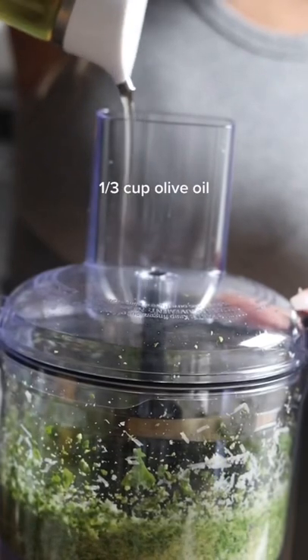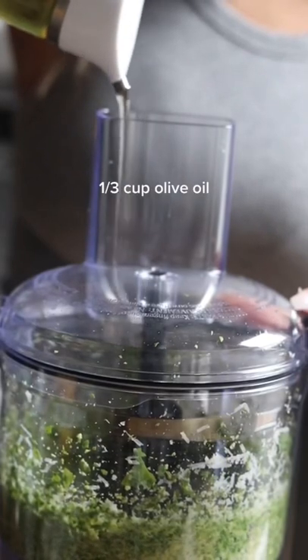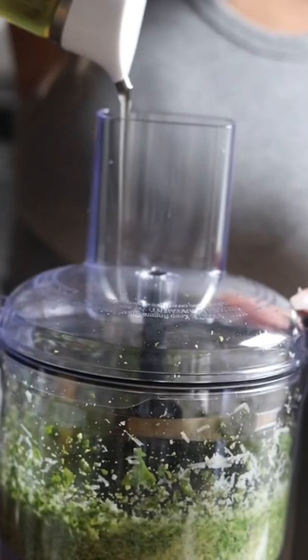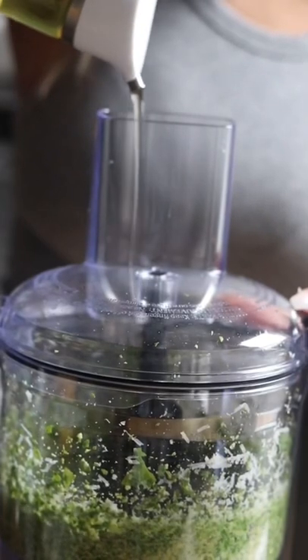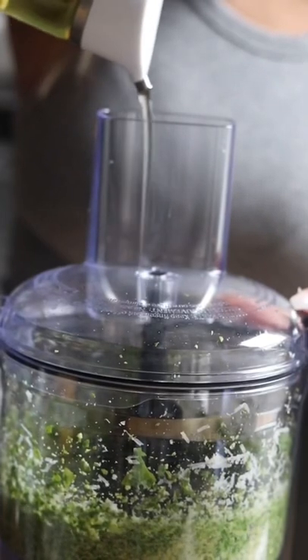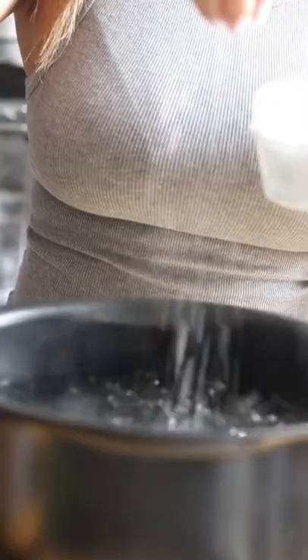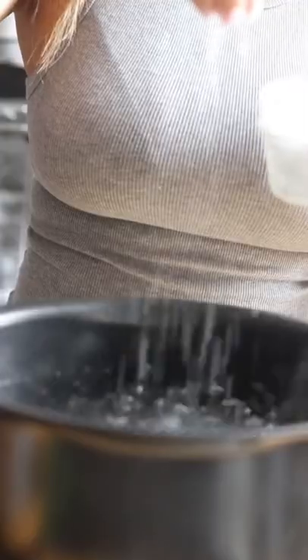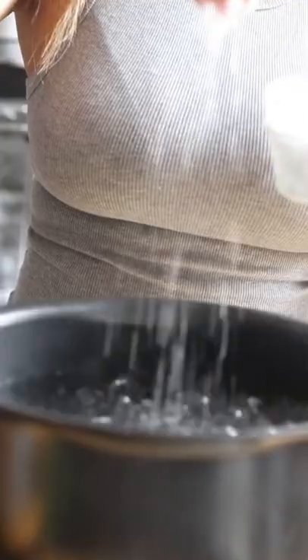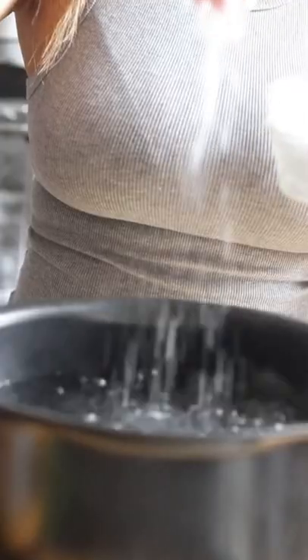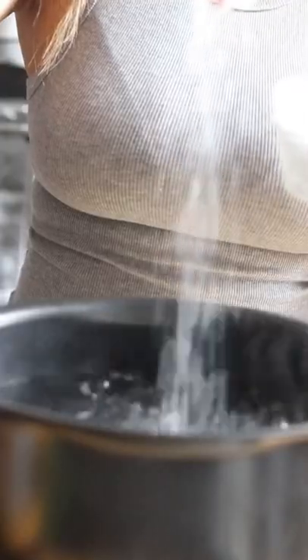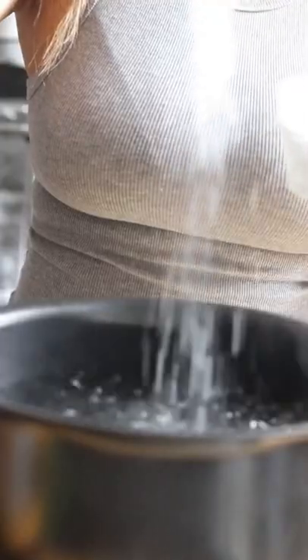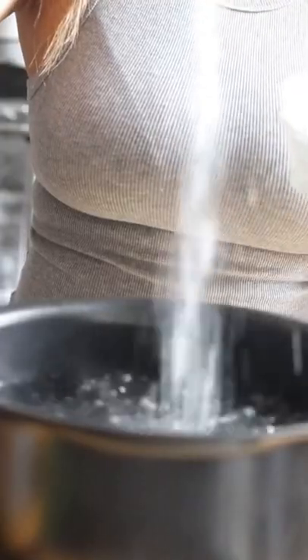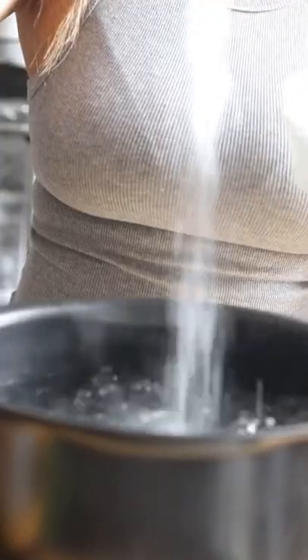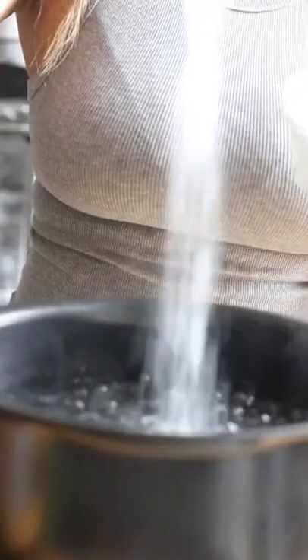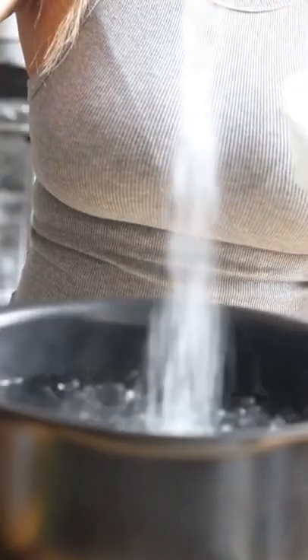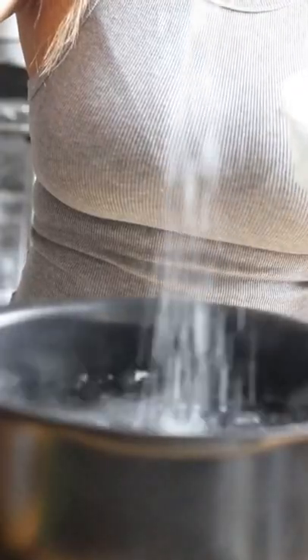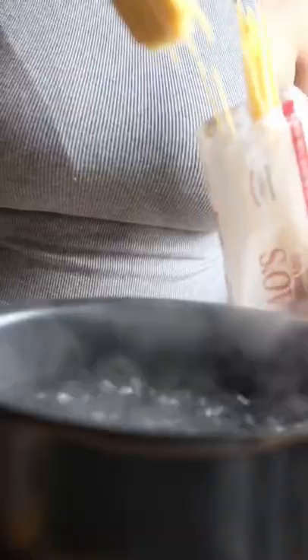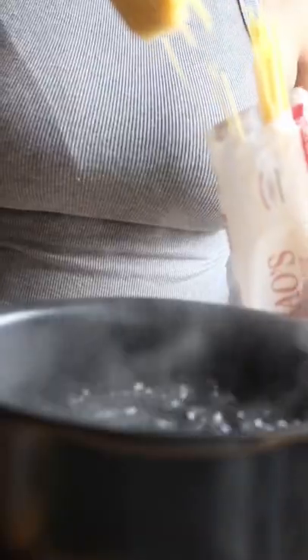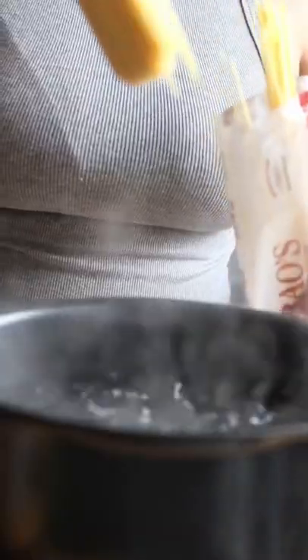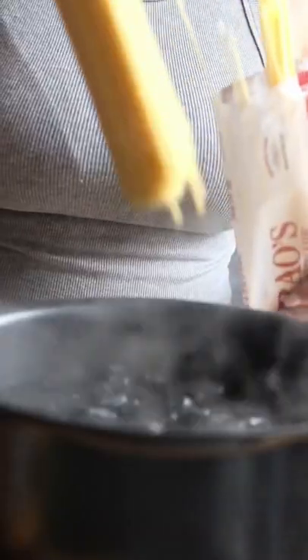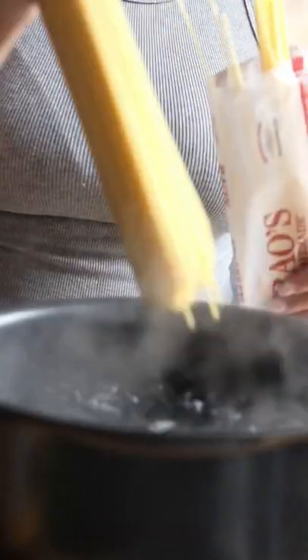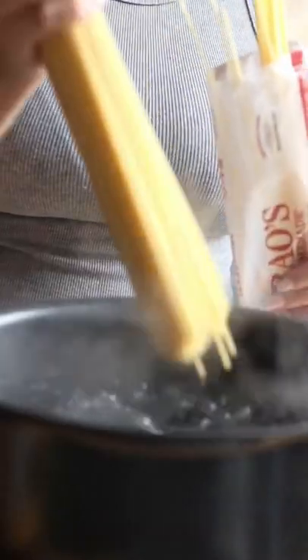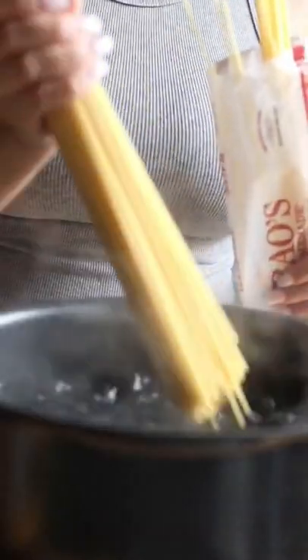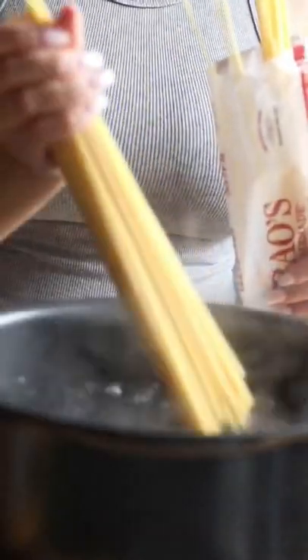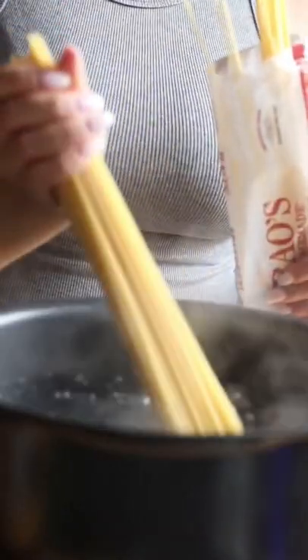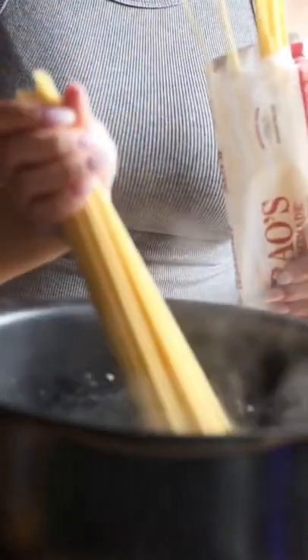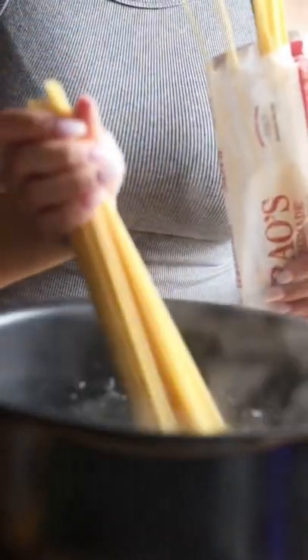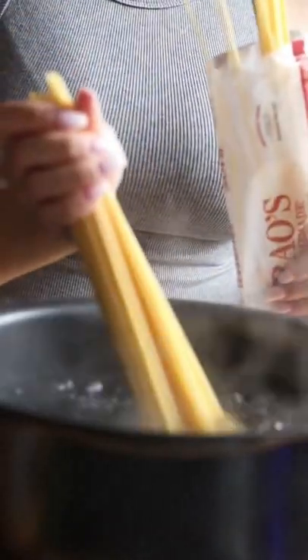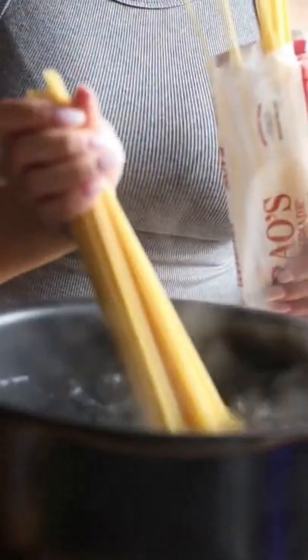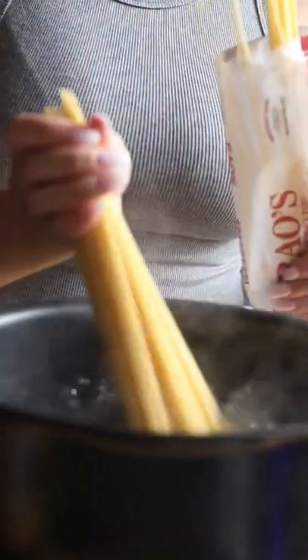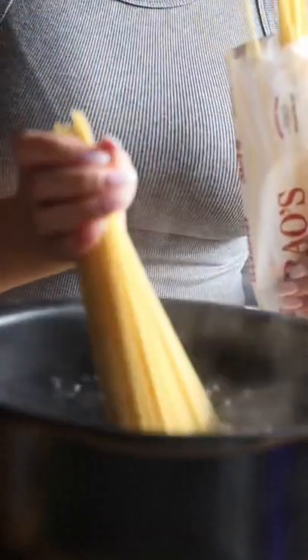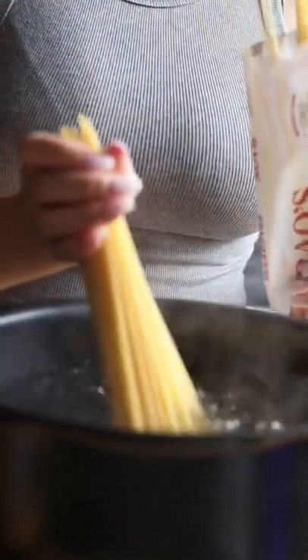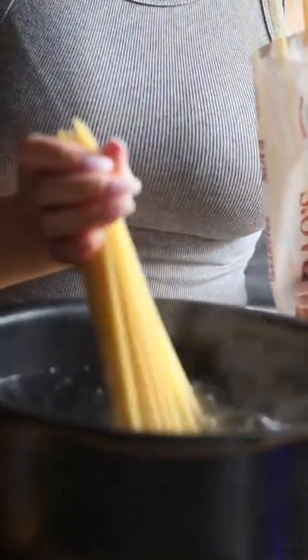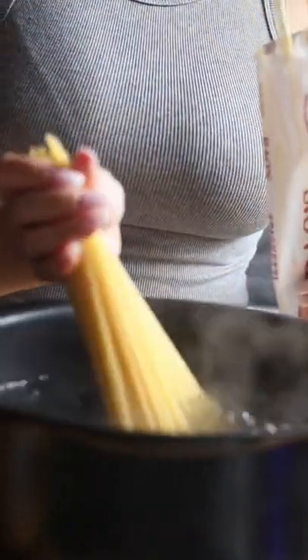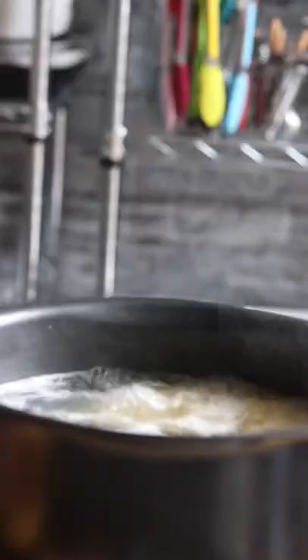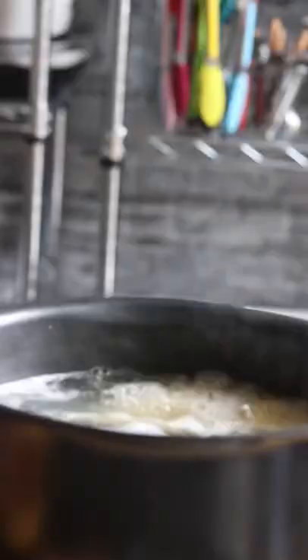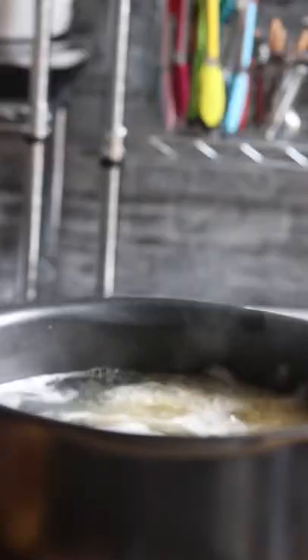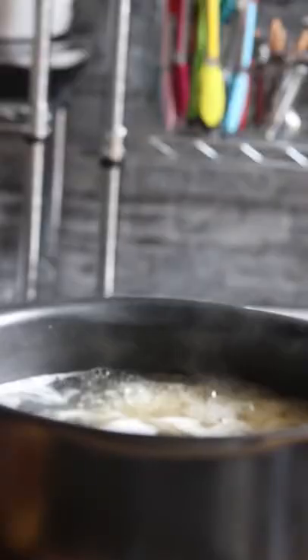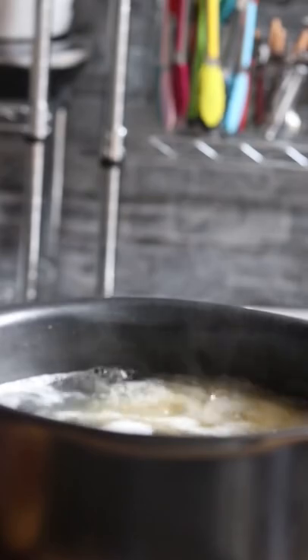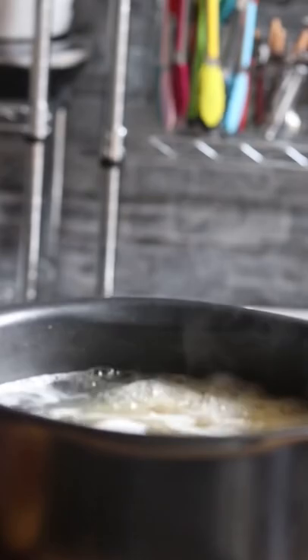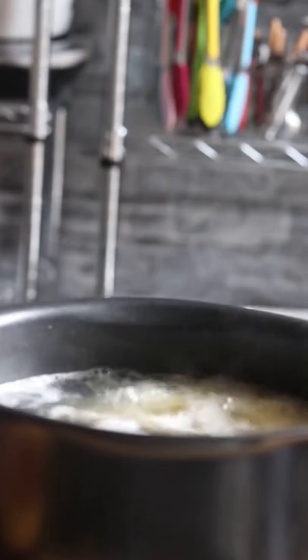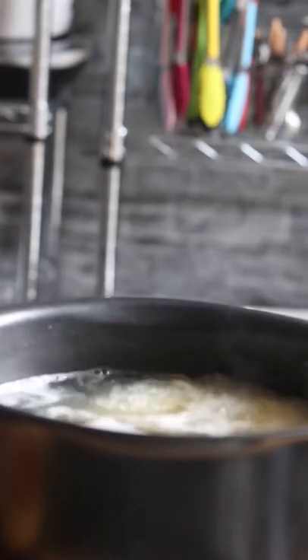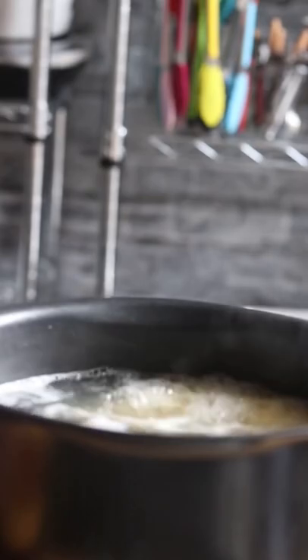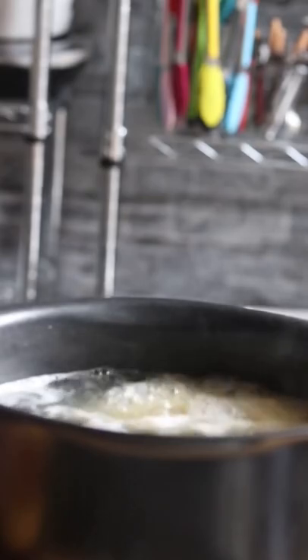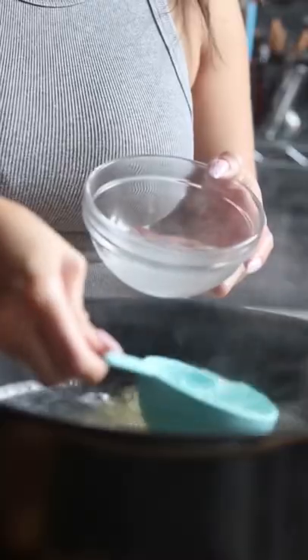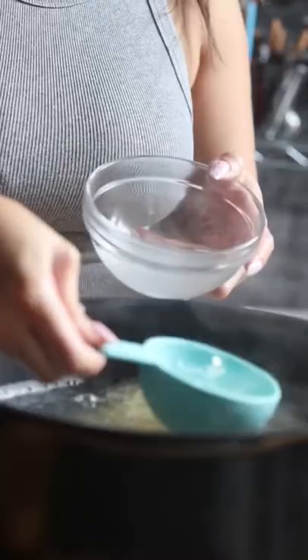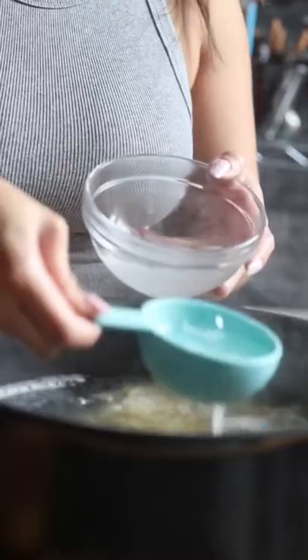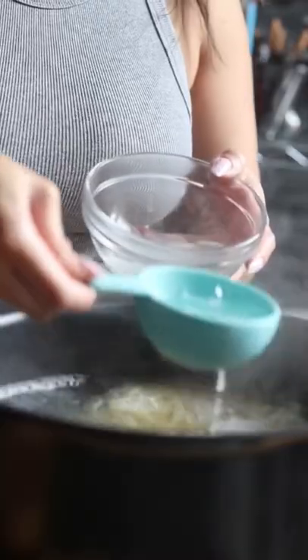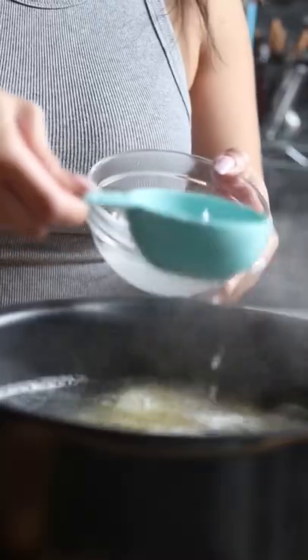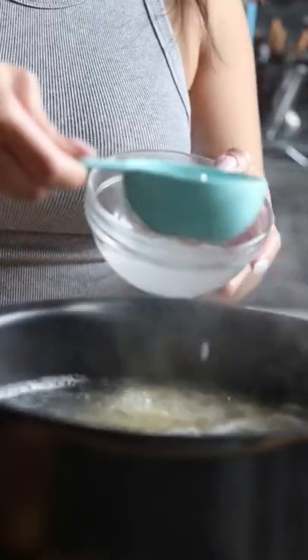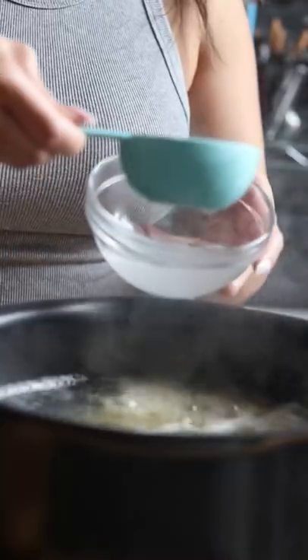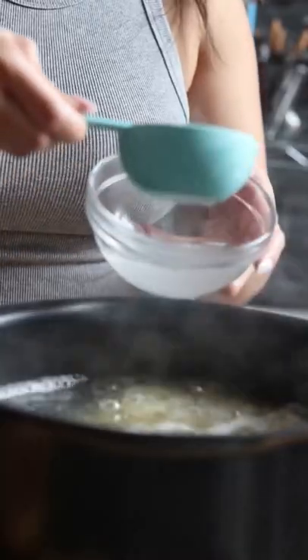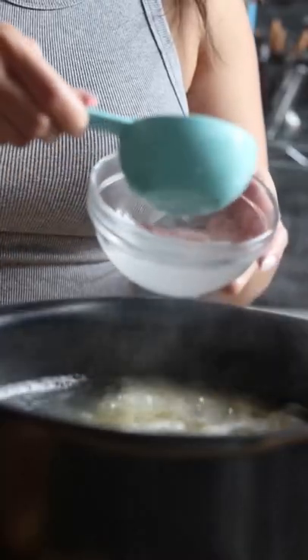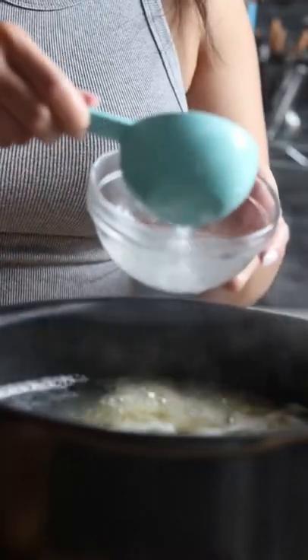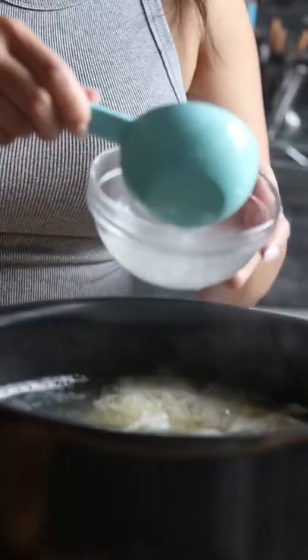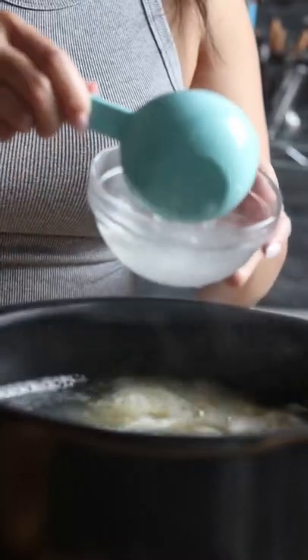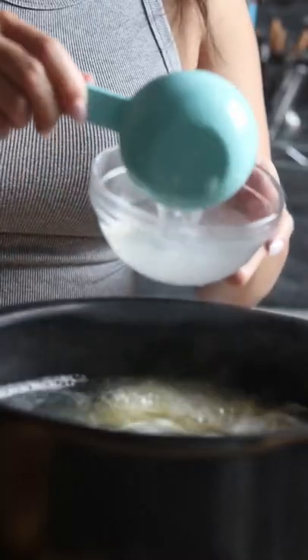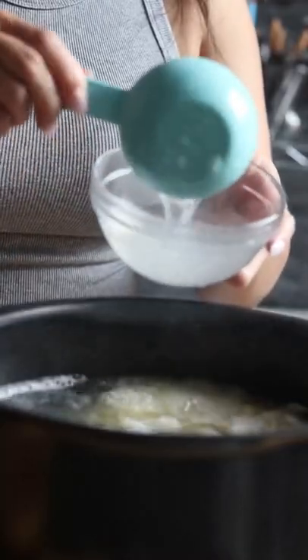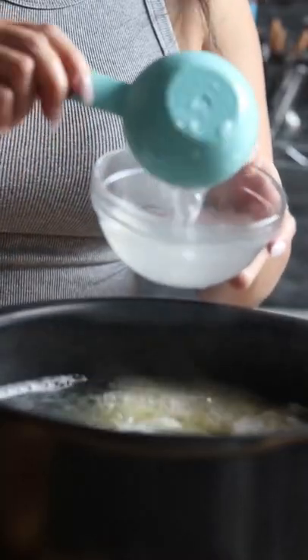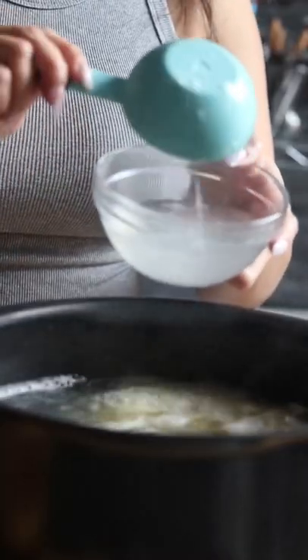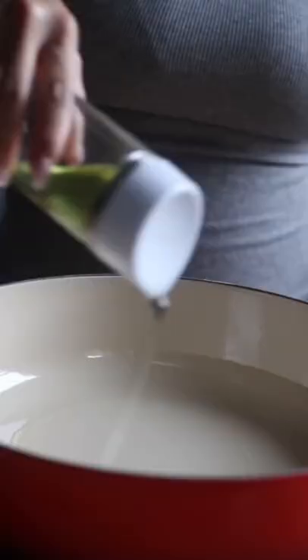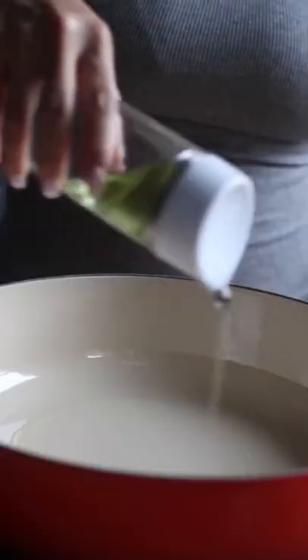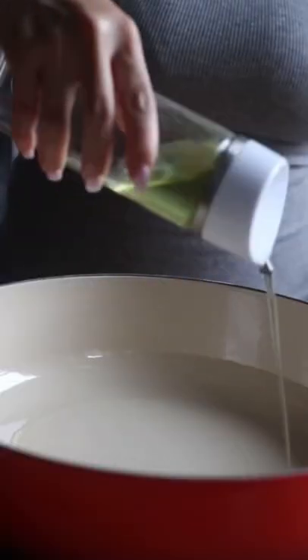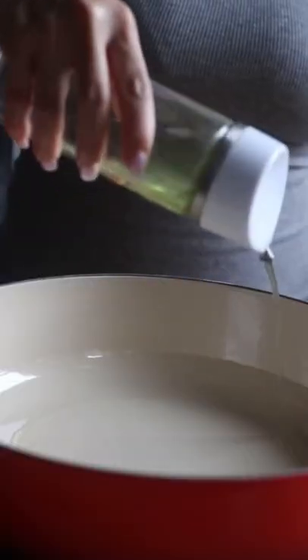Next, salt your boiling water and cook your pasta of choice al dente. Make sure to save some pasta water.